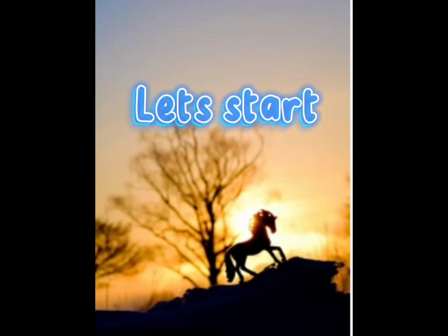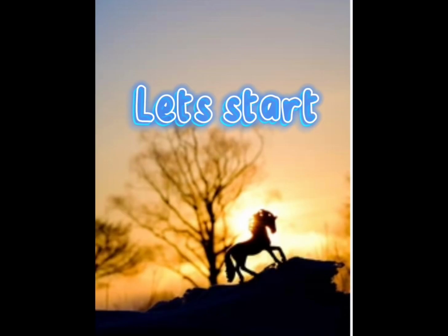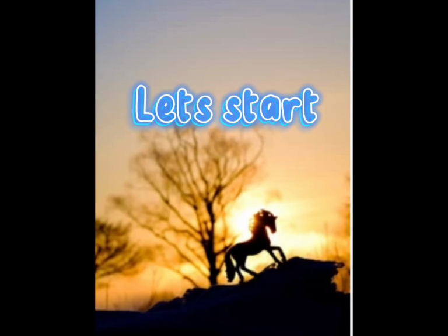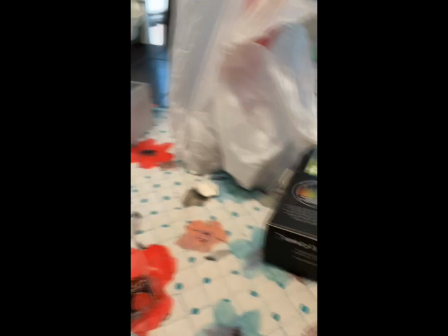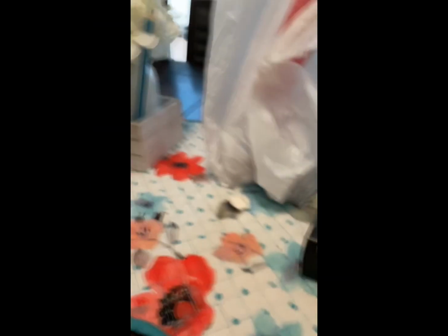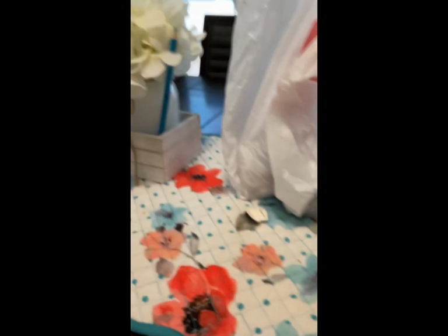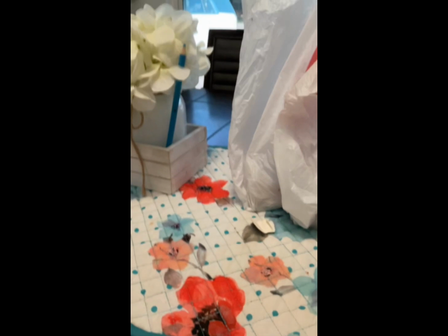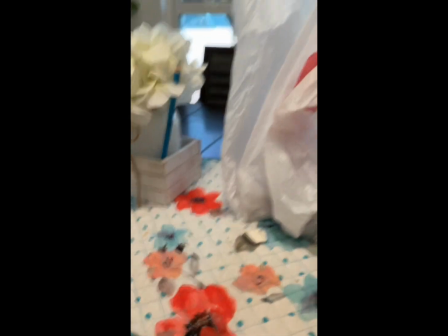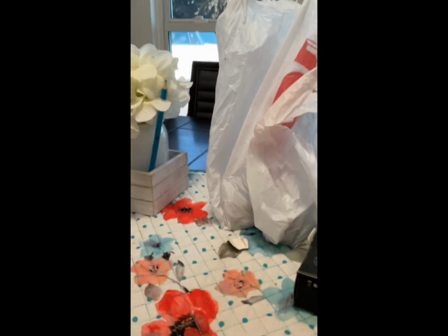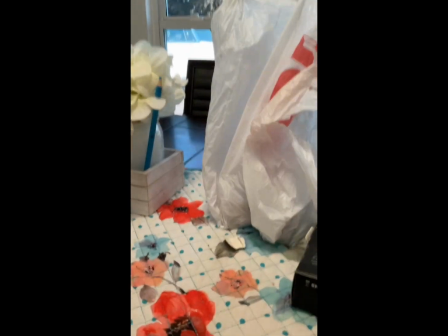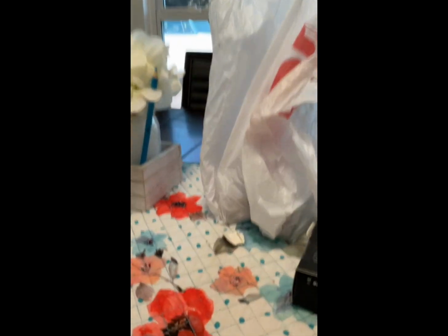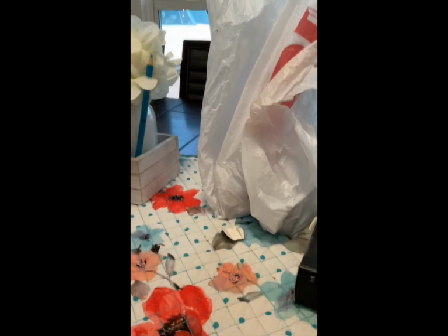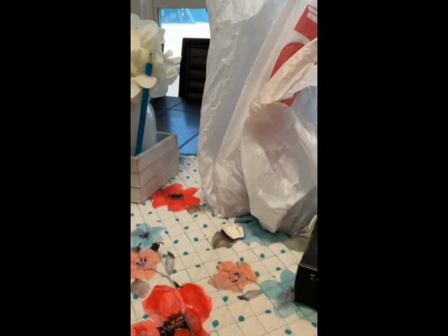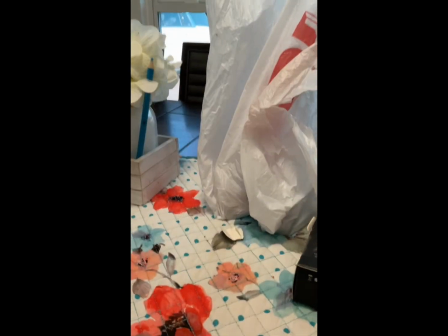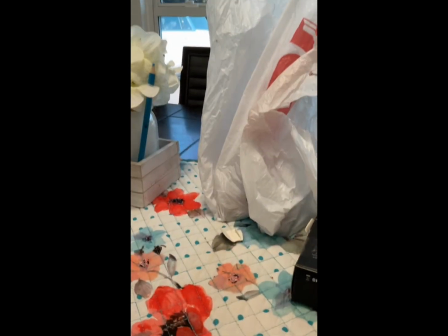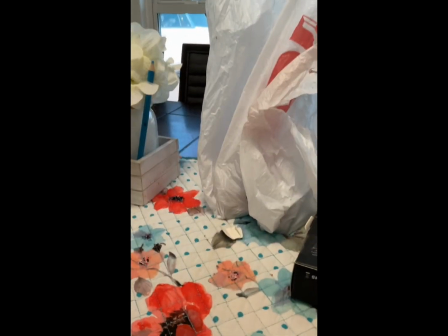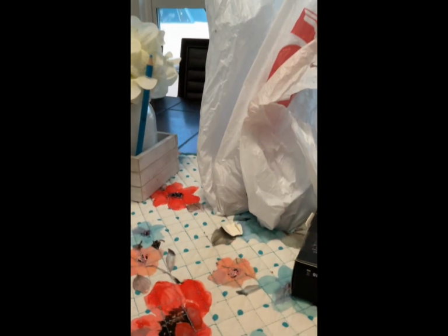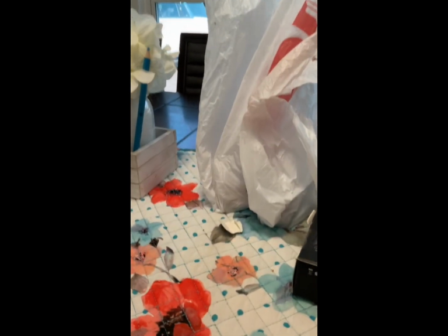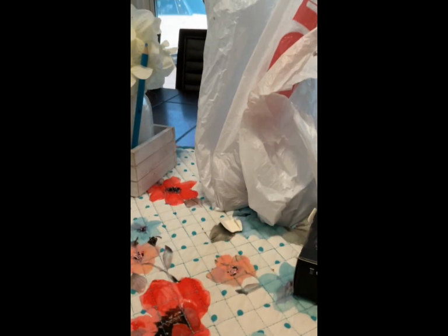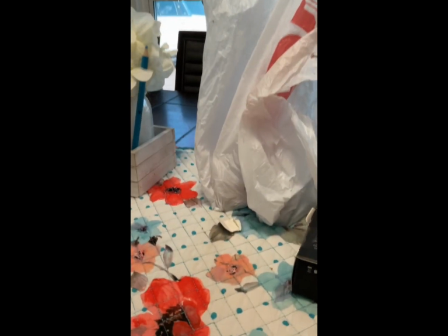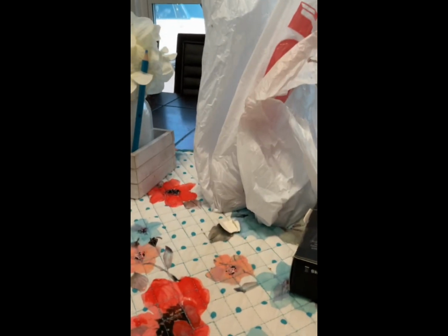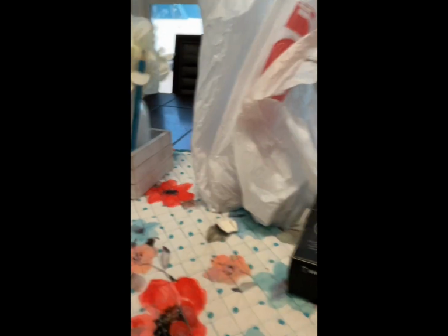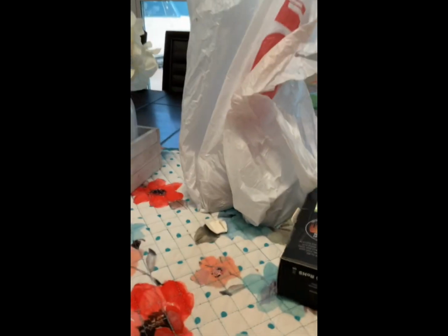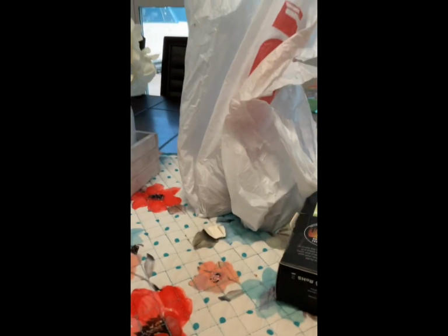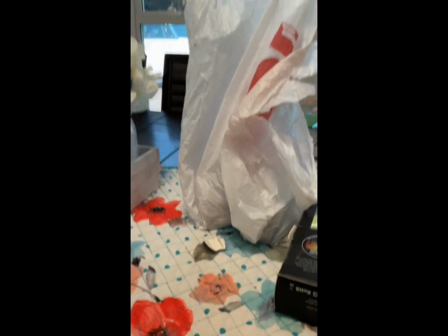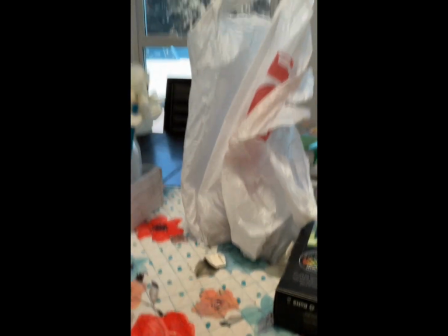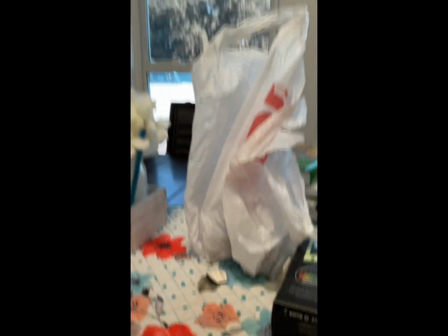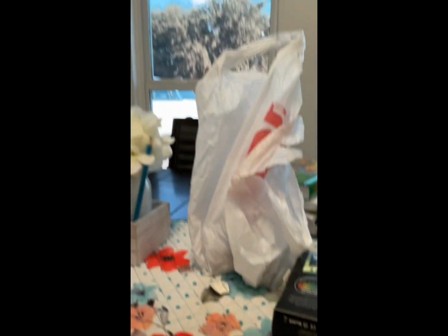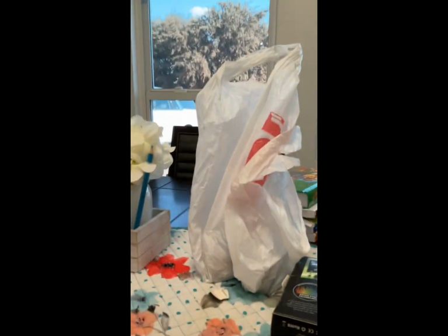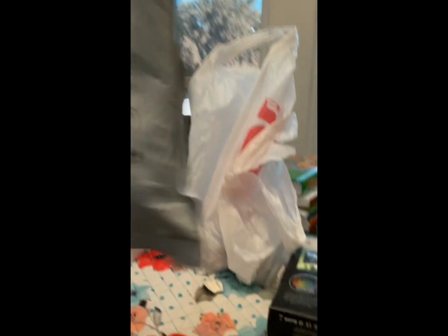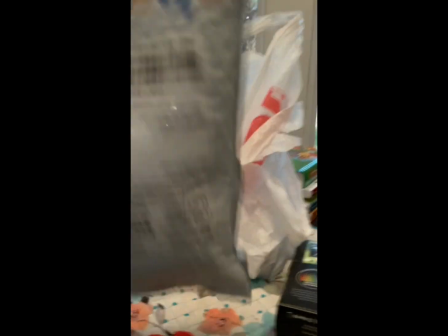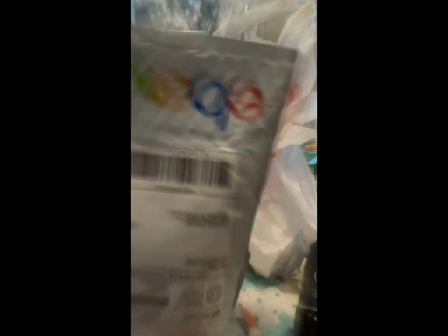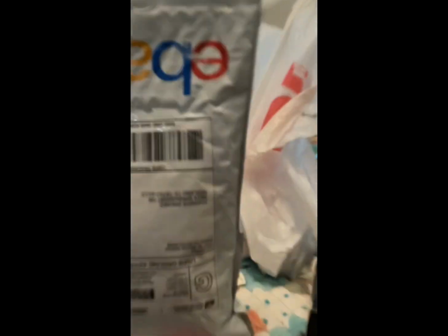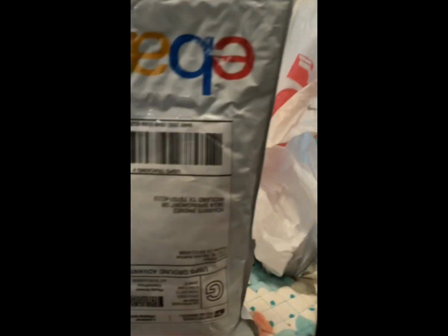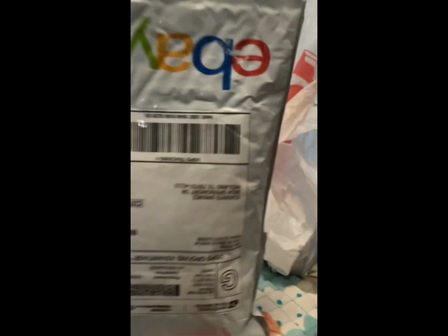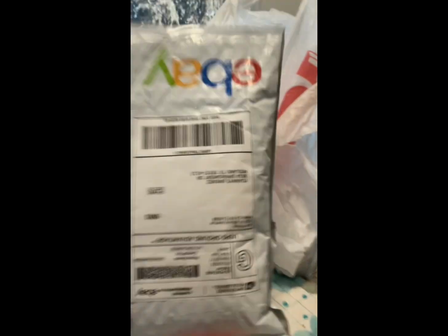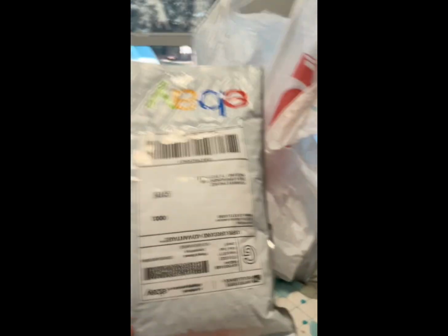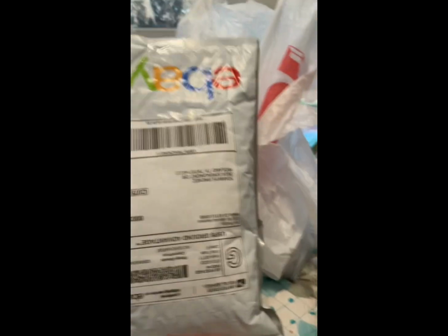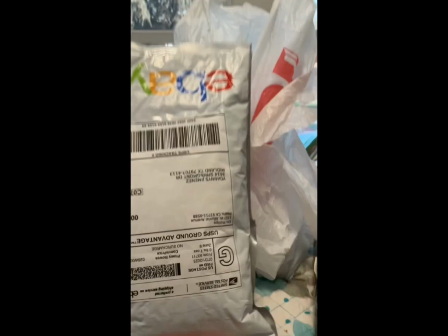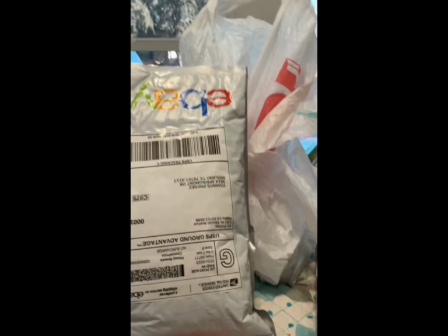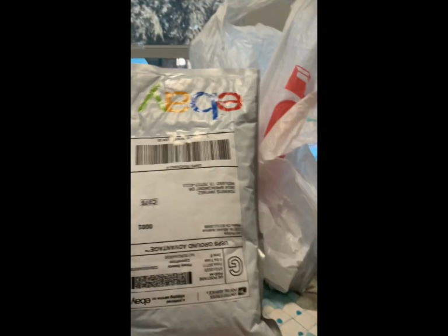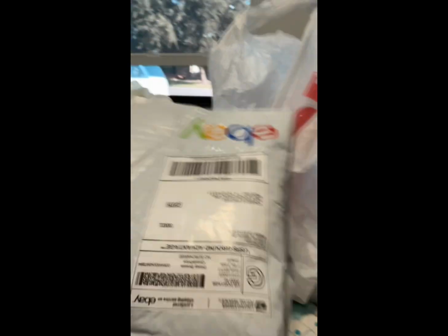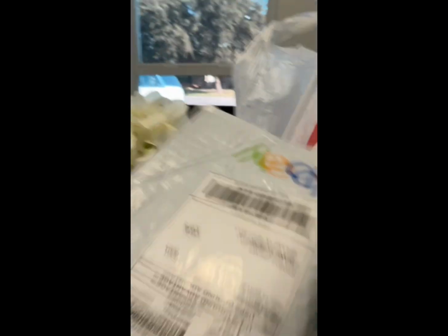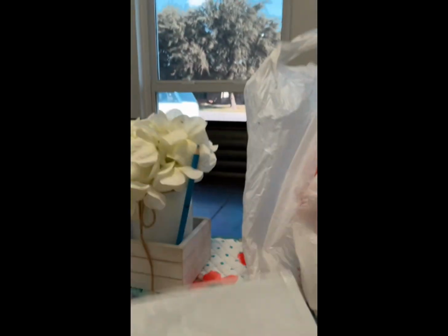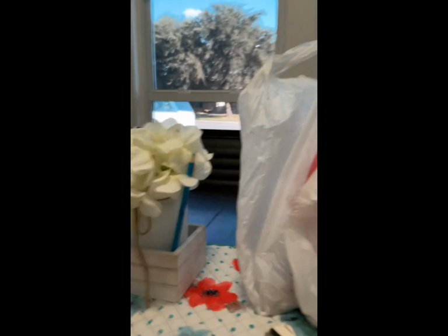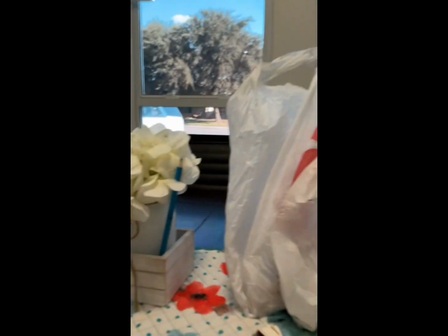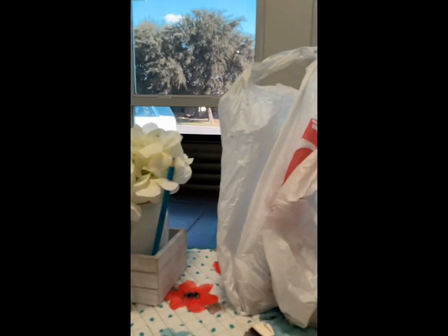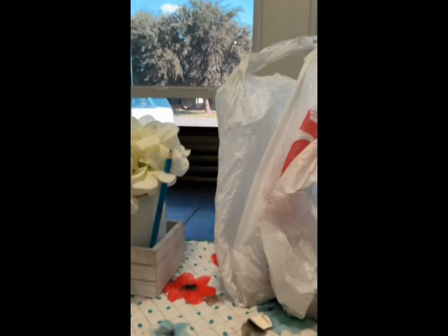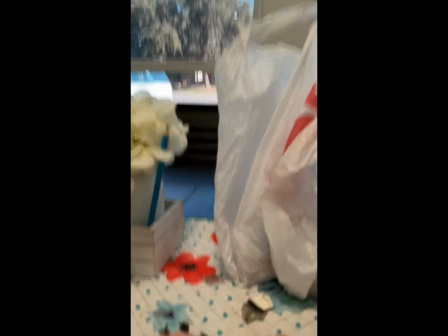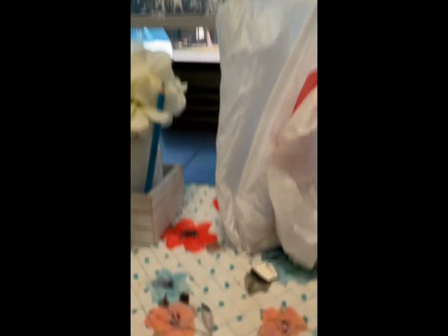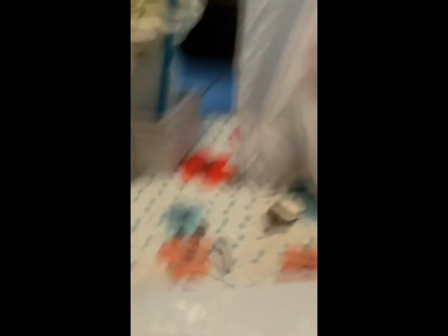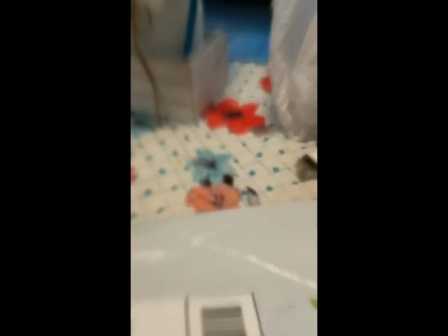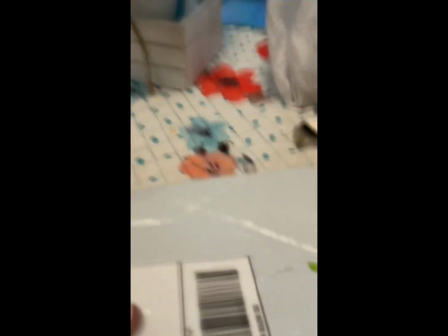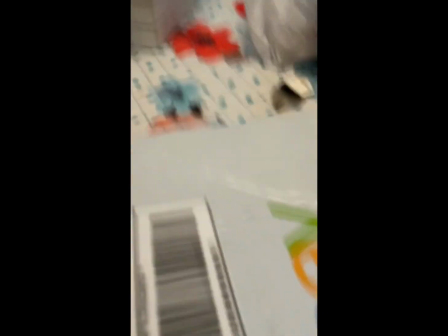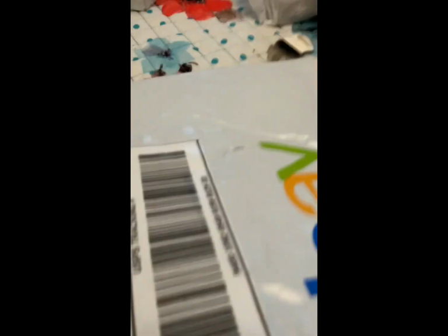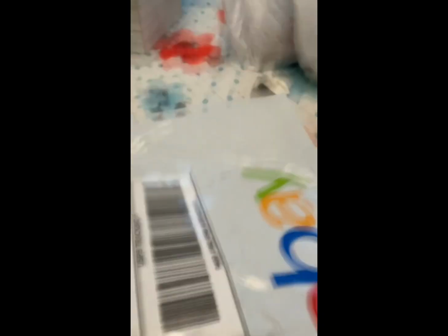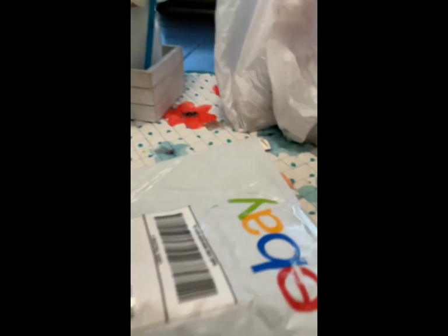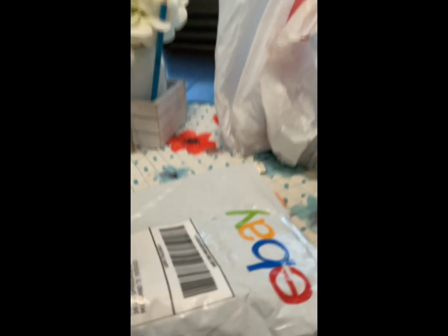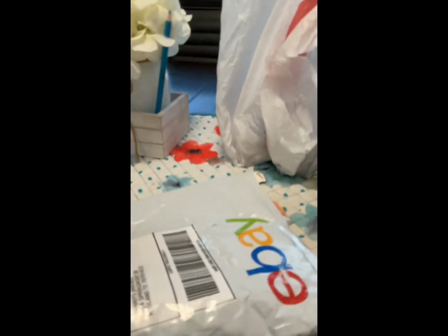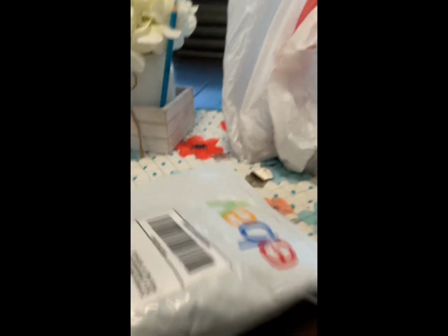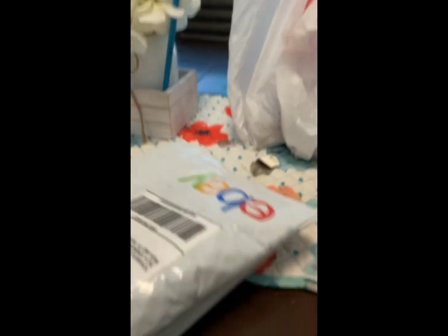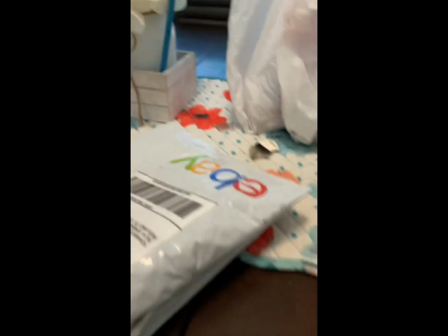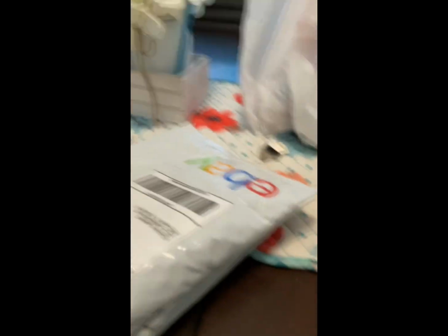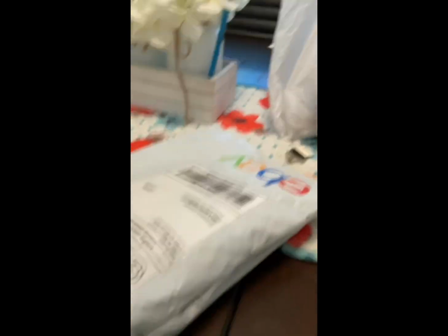Hey guys, welcome back to a new video! Today we're going to be unboxing some model me horses.